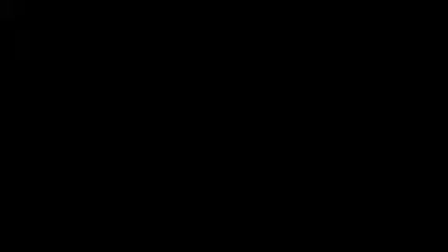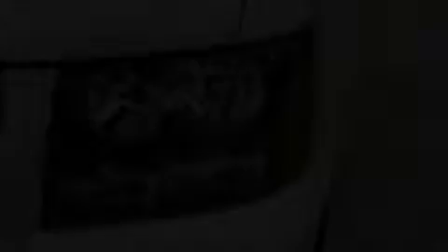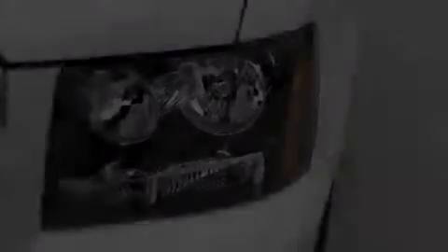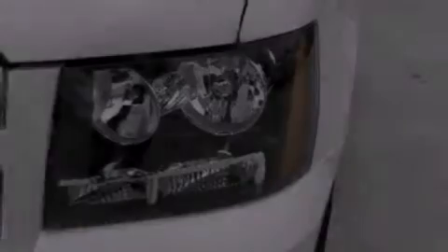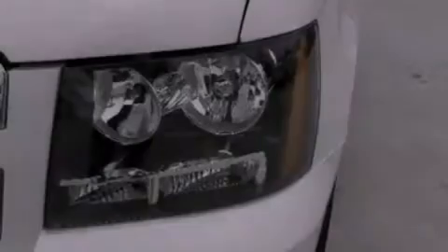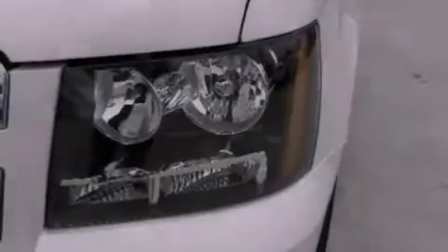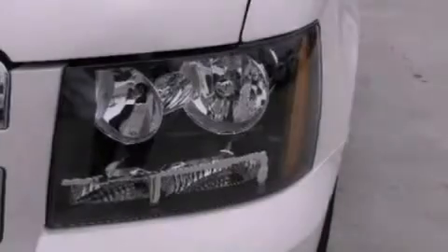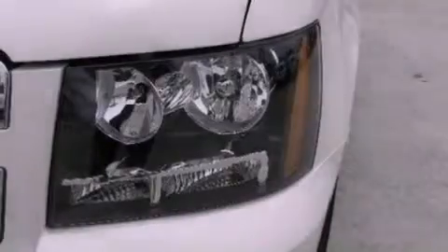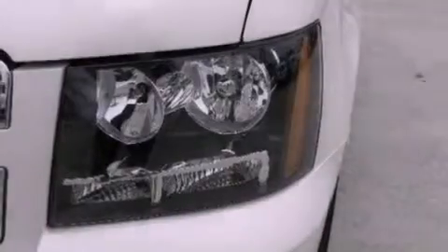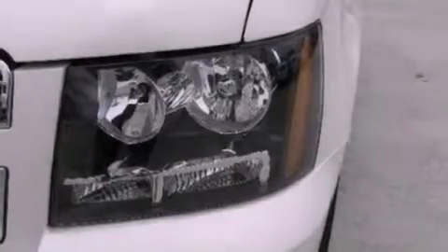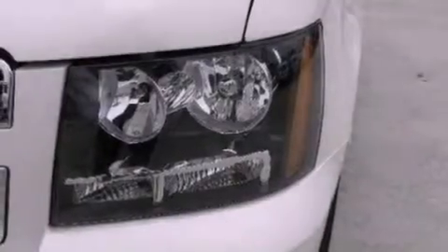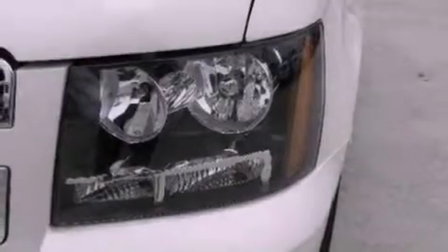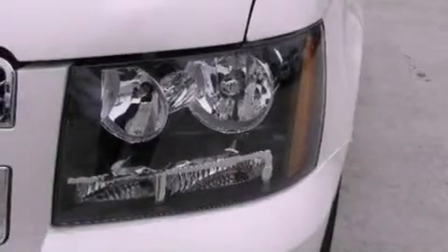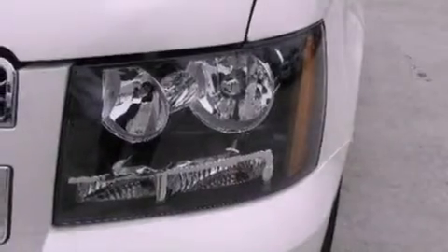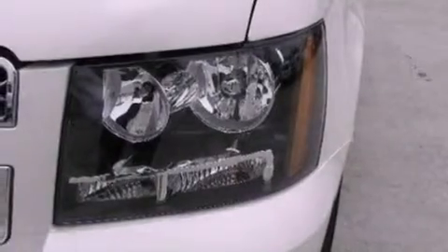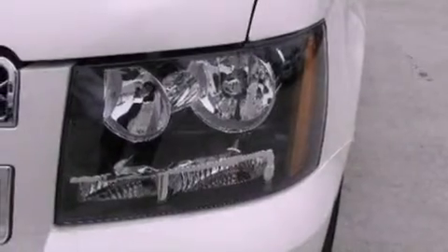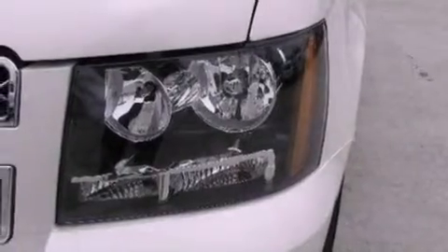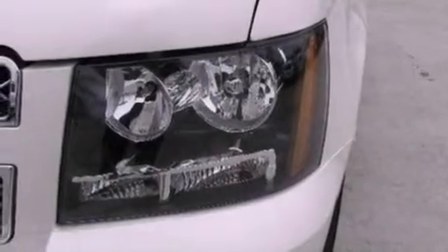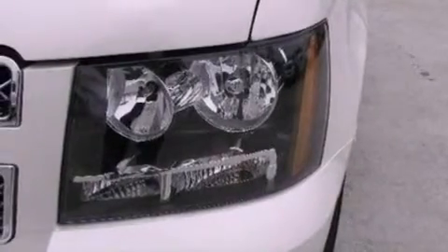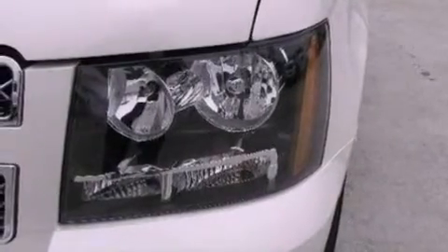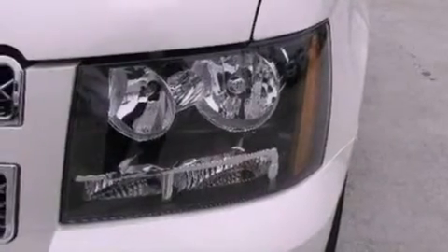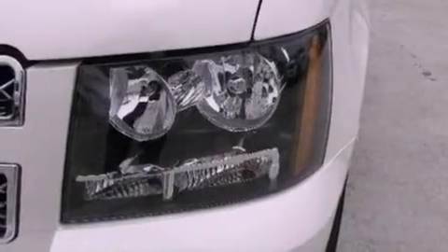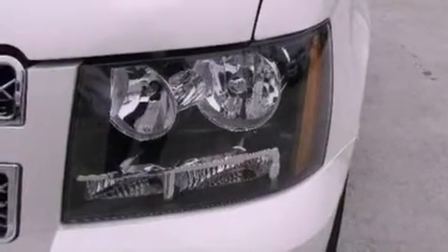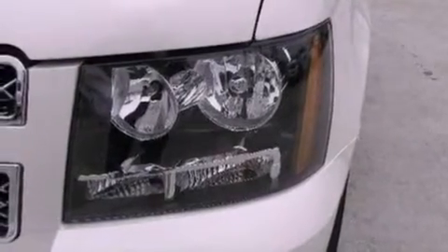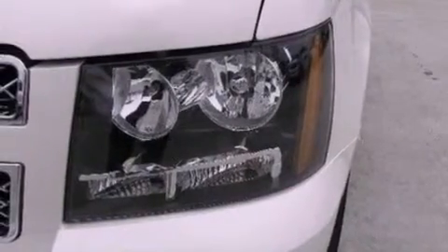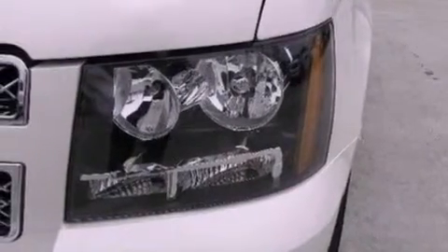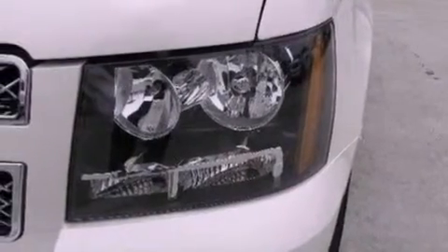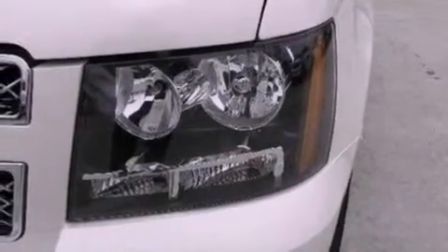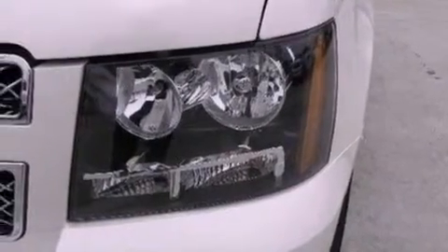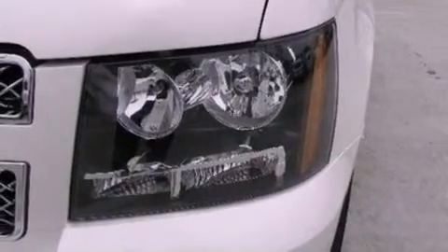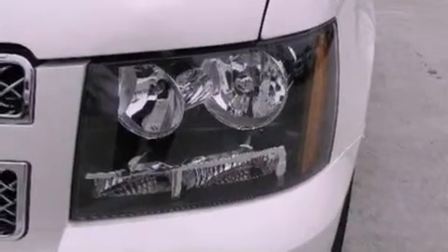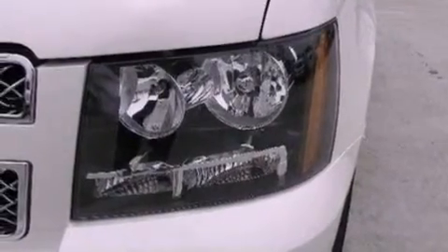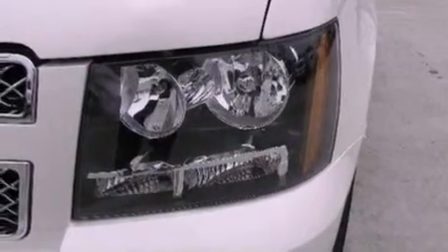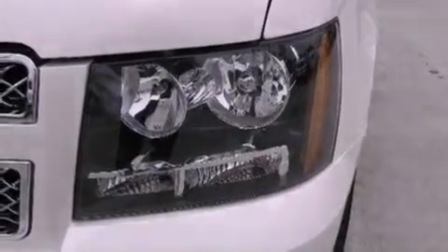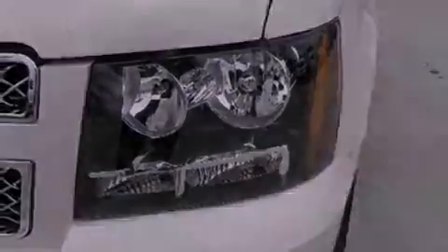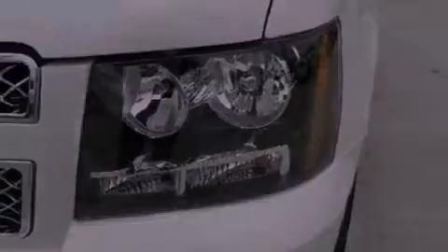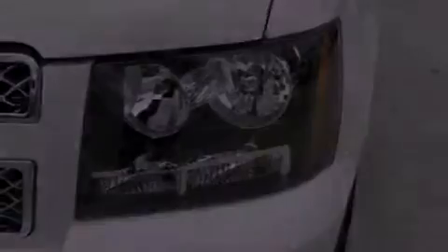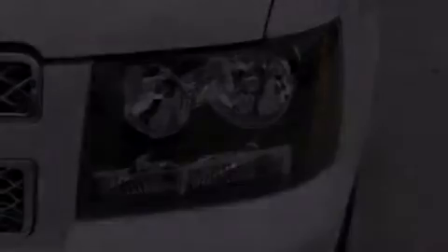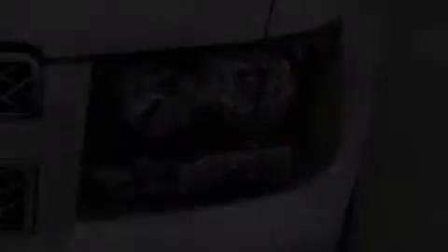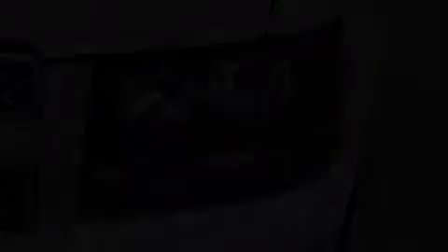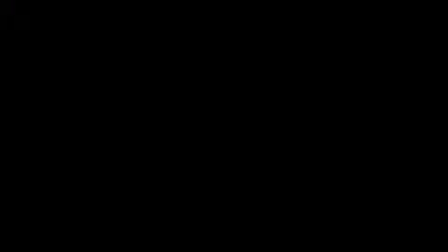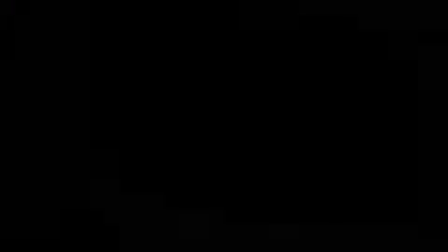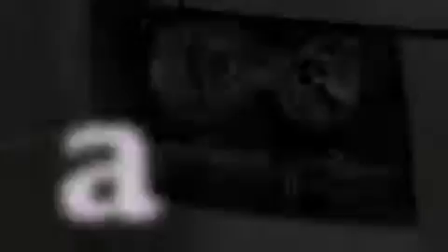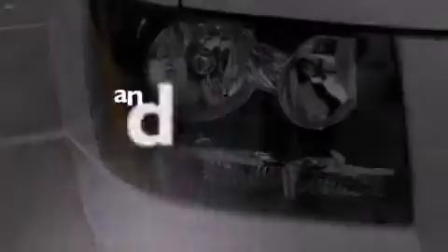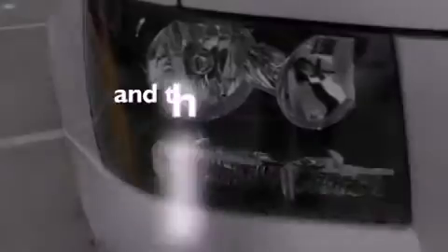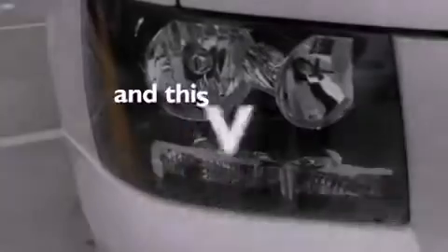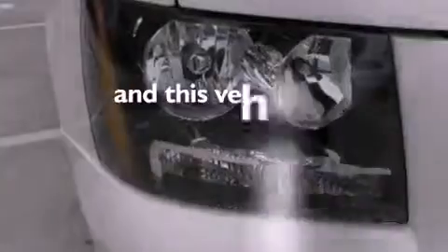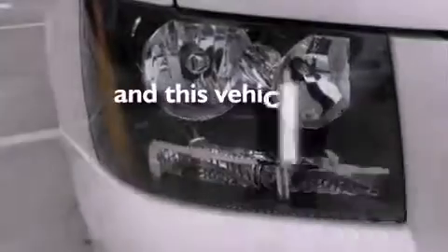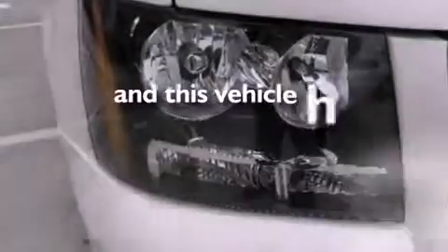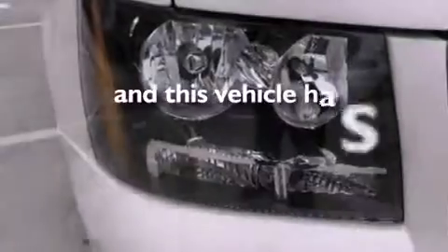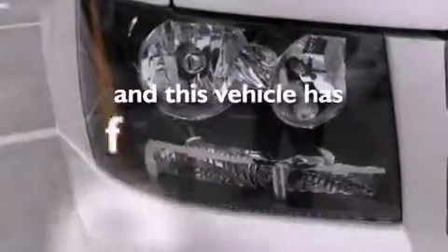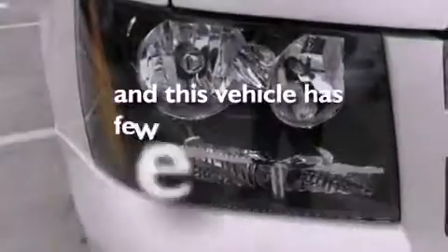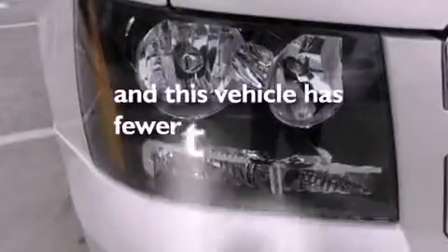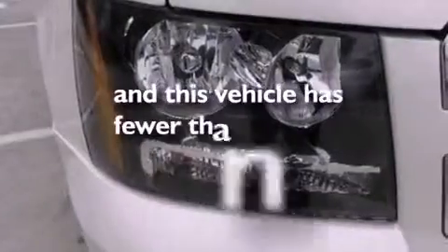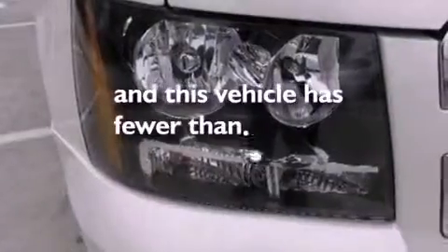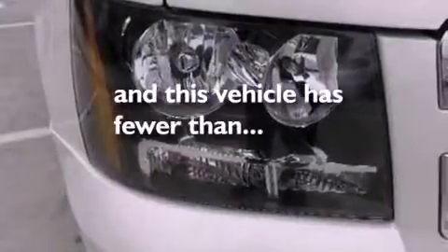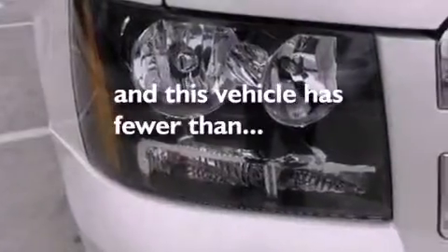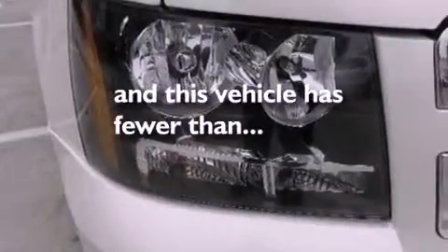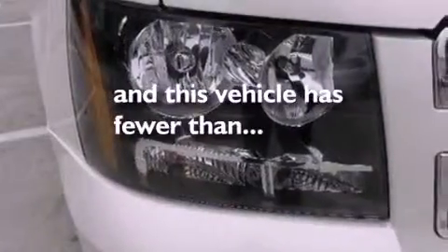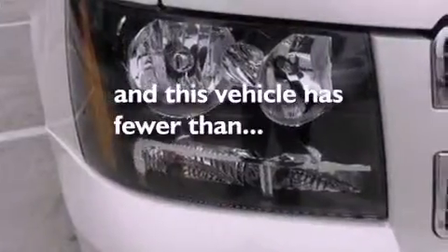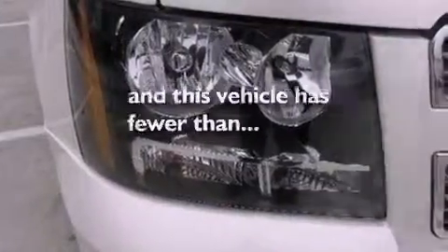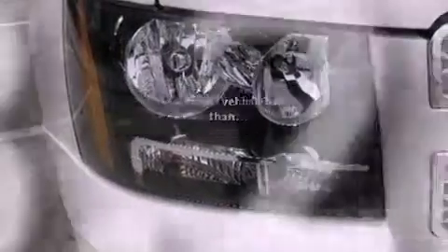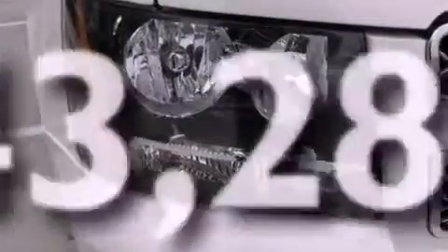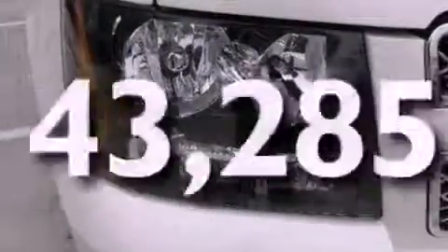Running boards, OnStar, heater vents for rear seat passengers, and this vehicle has fewer than 44,000 miles on the odometer.